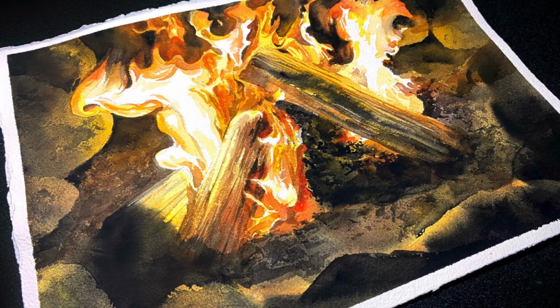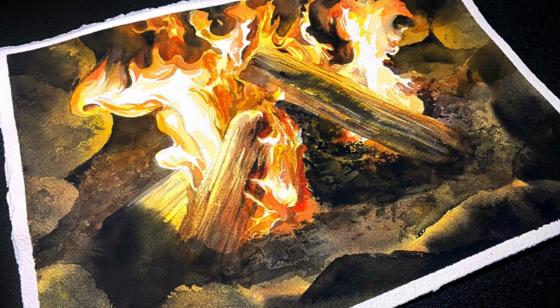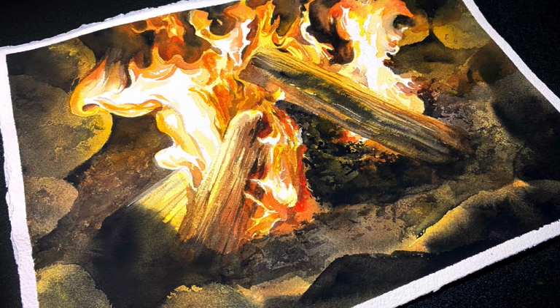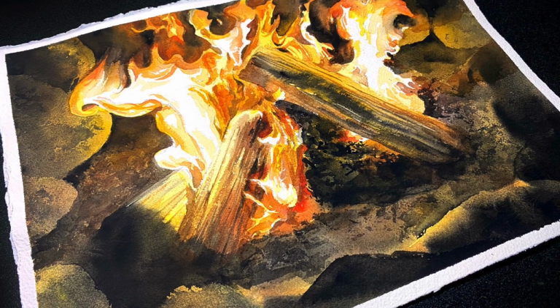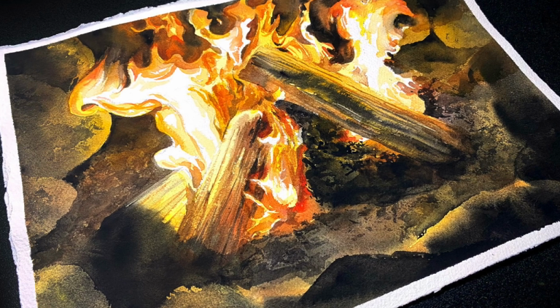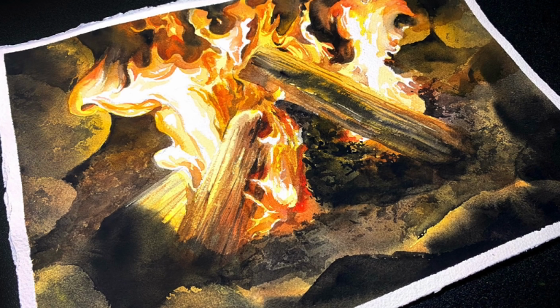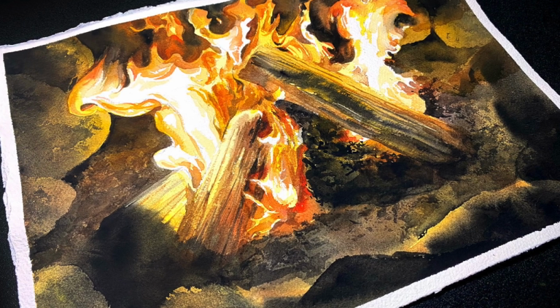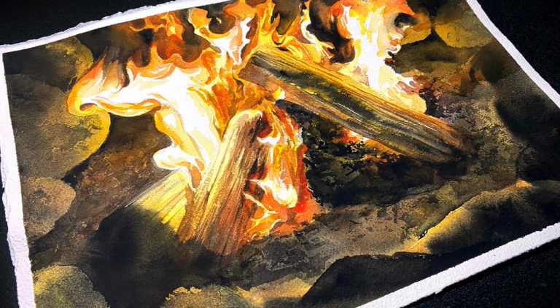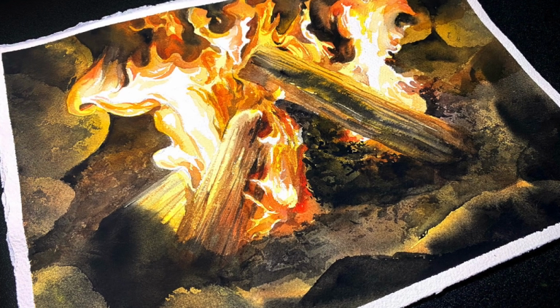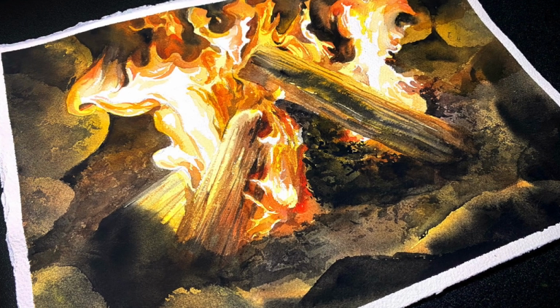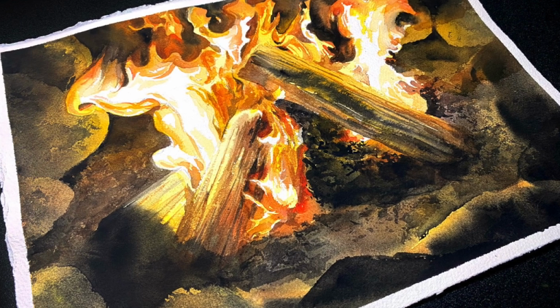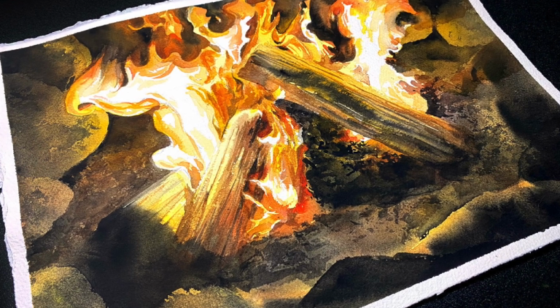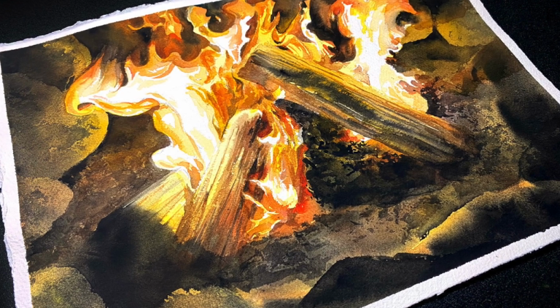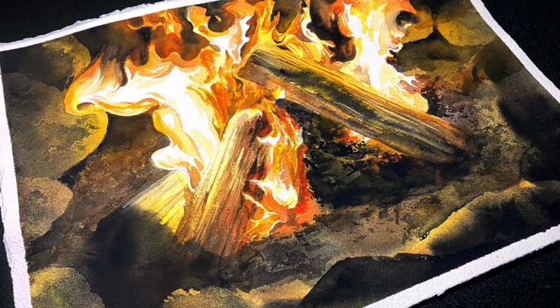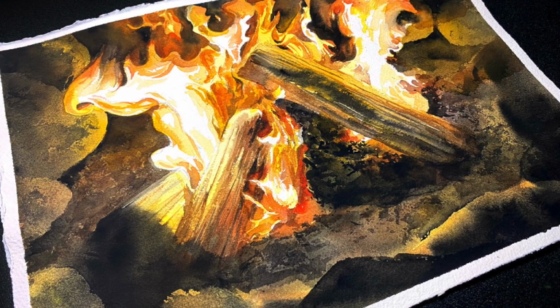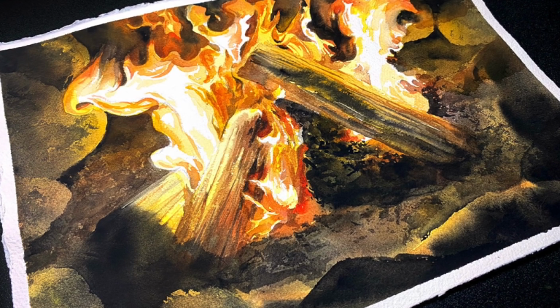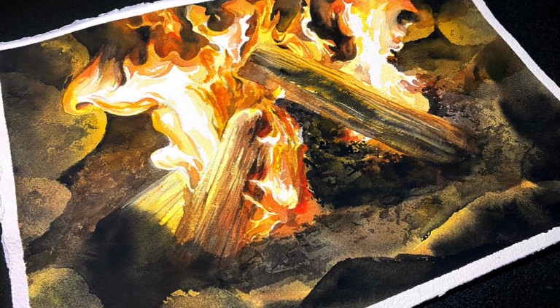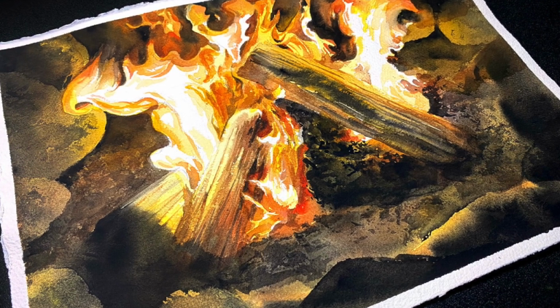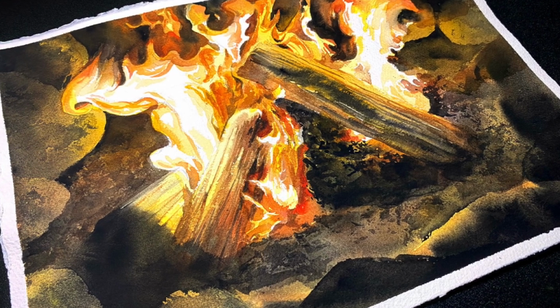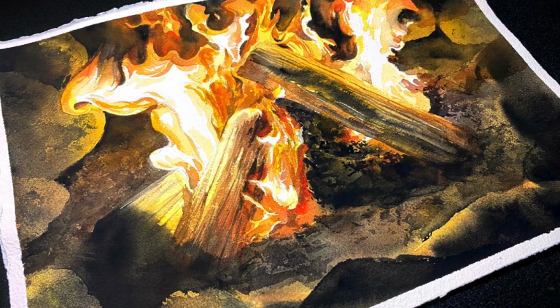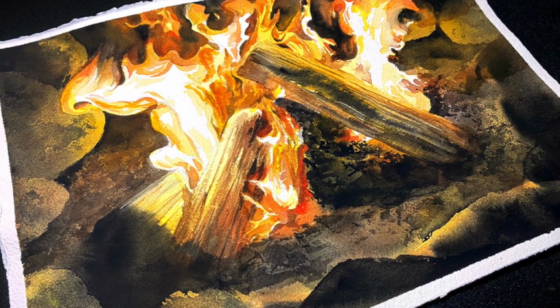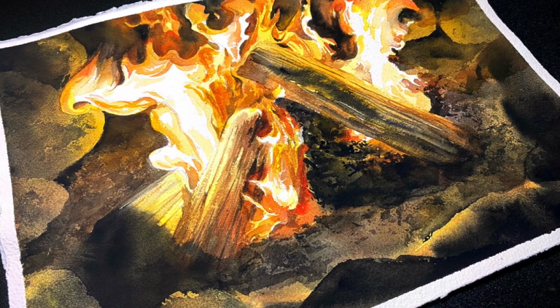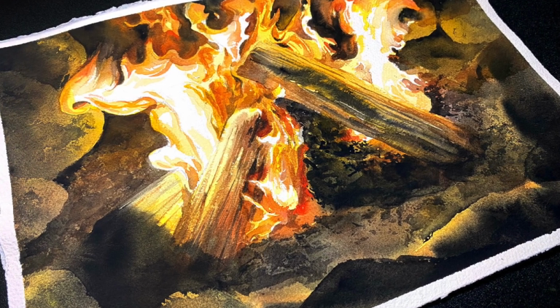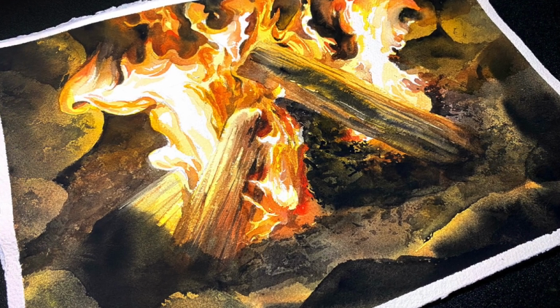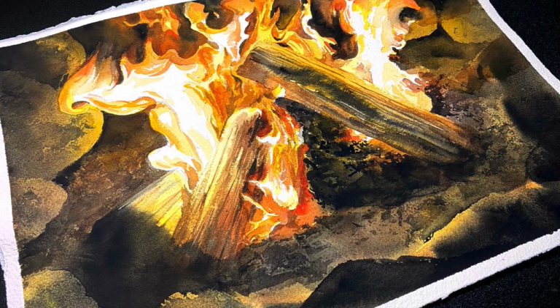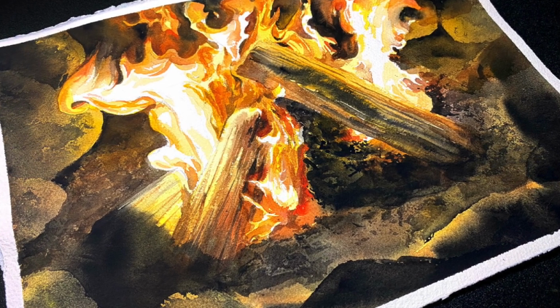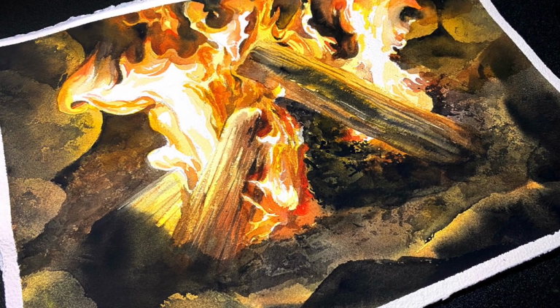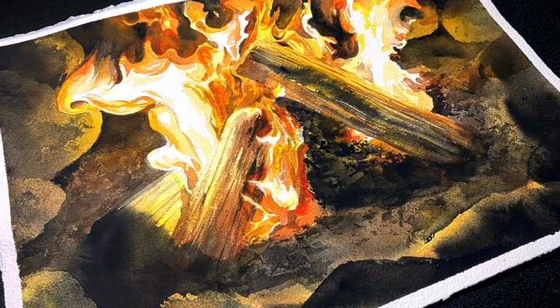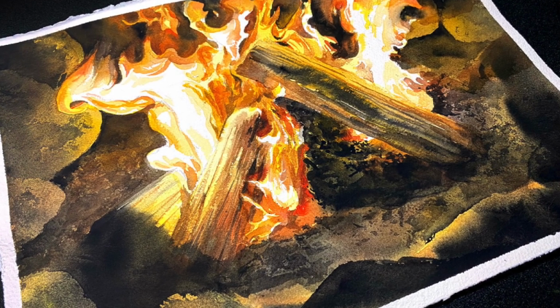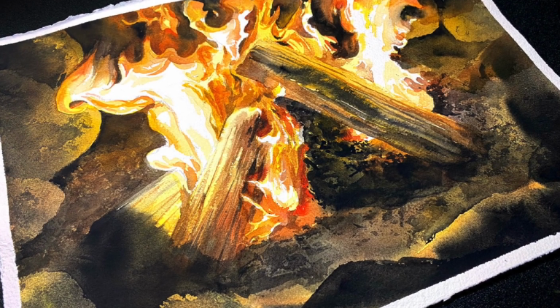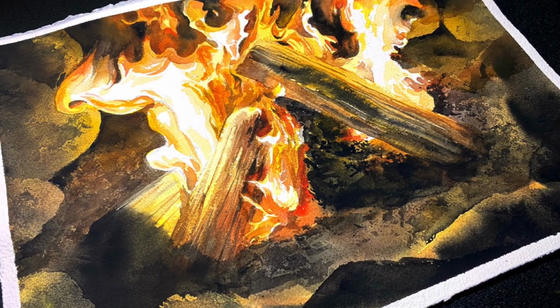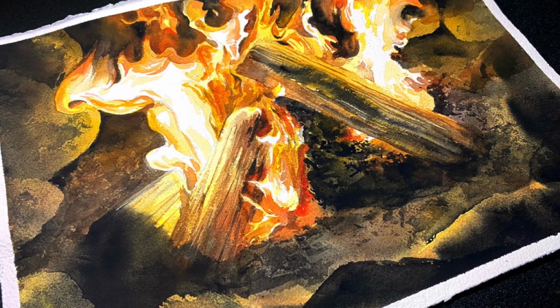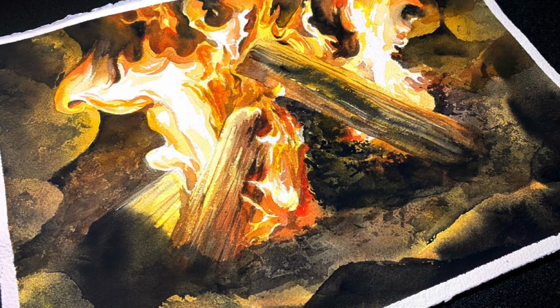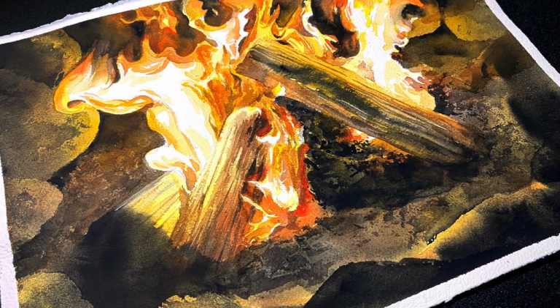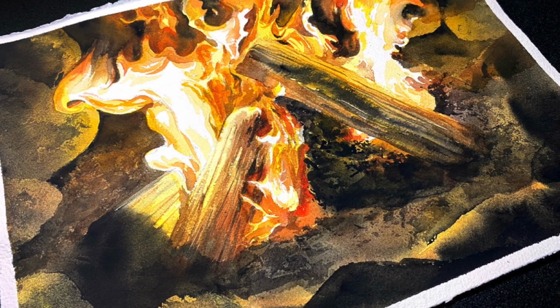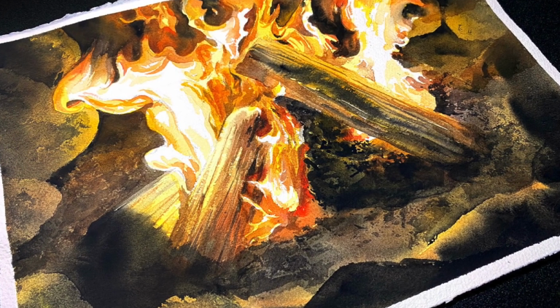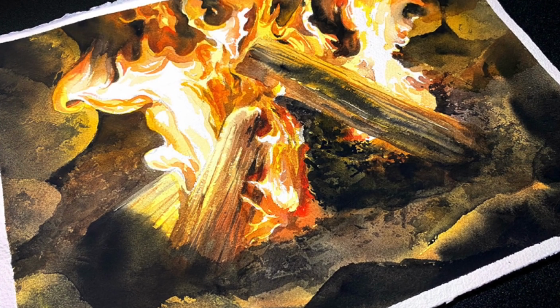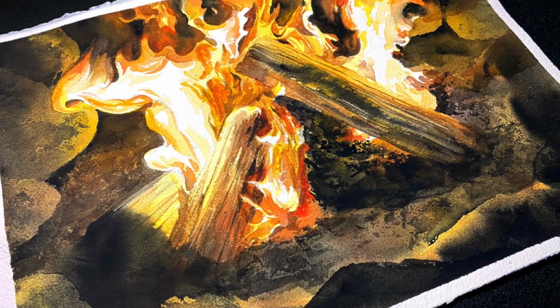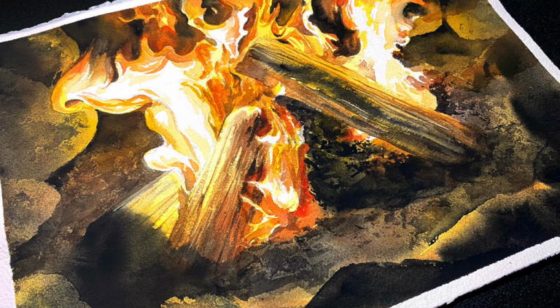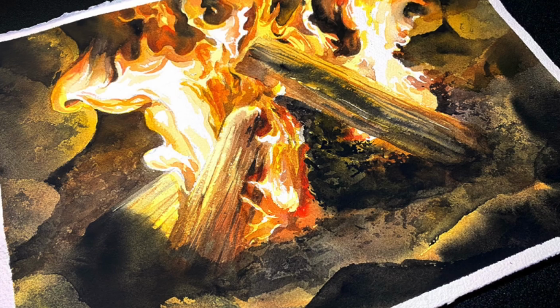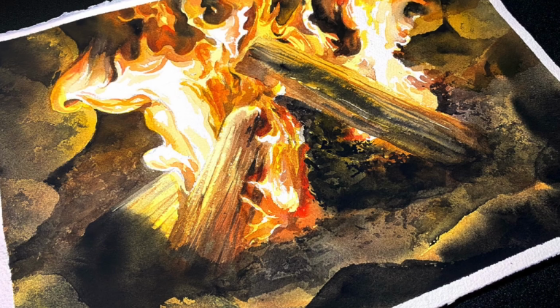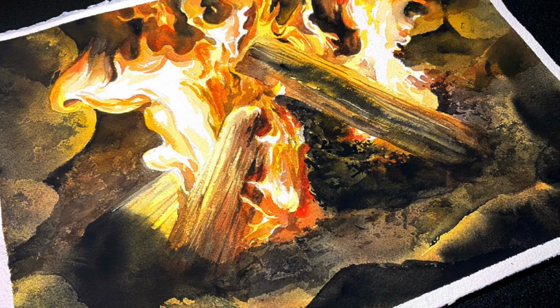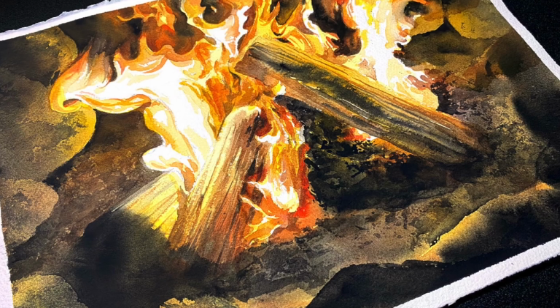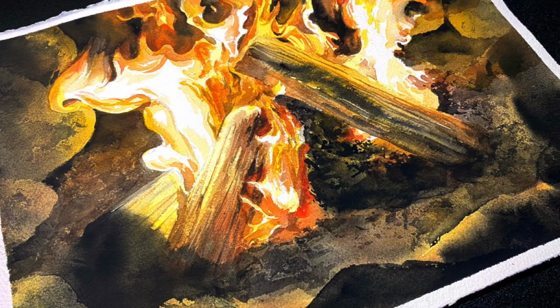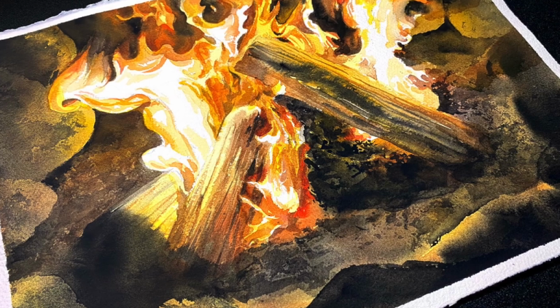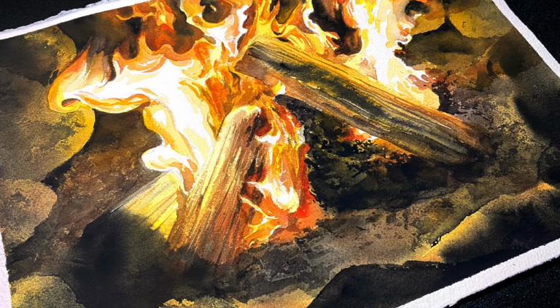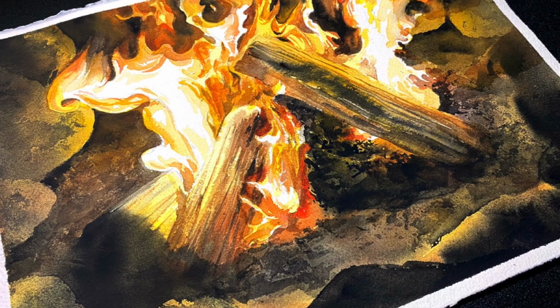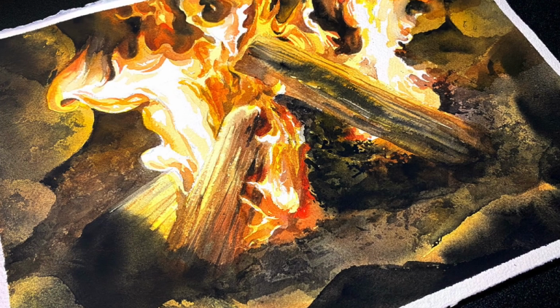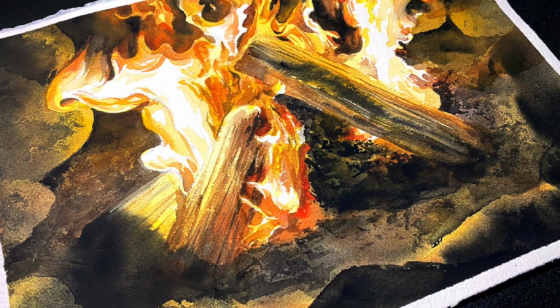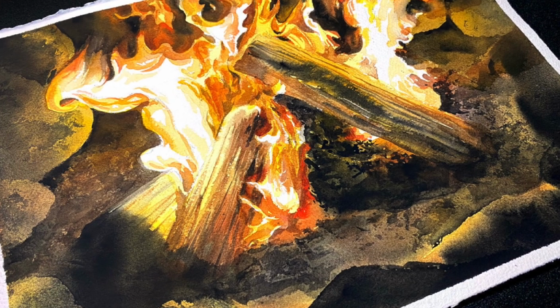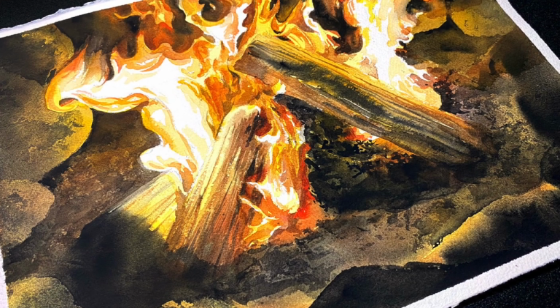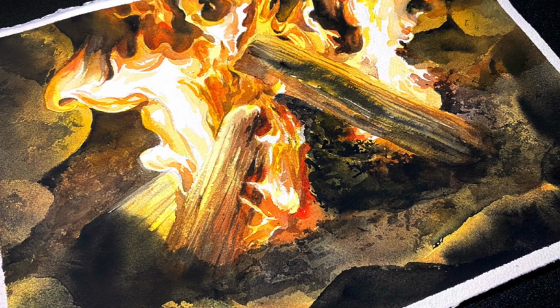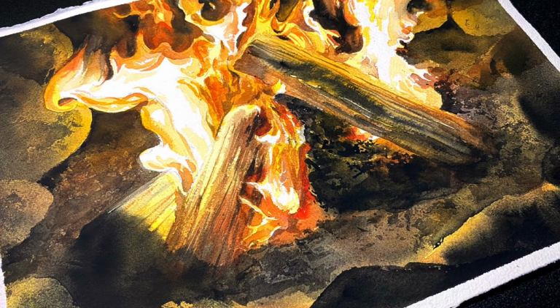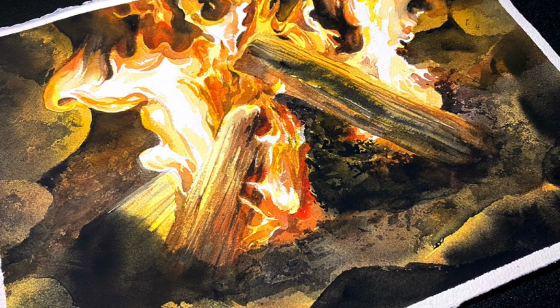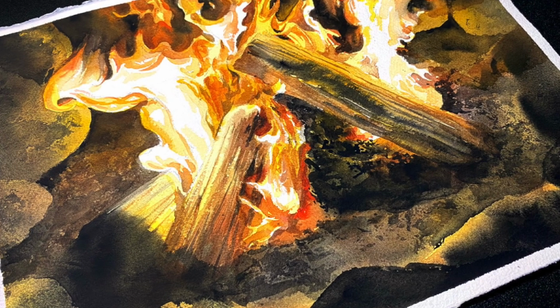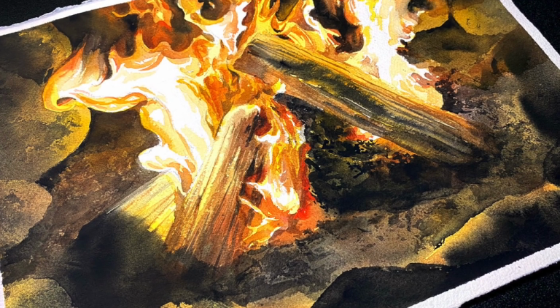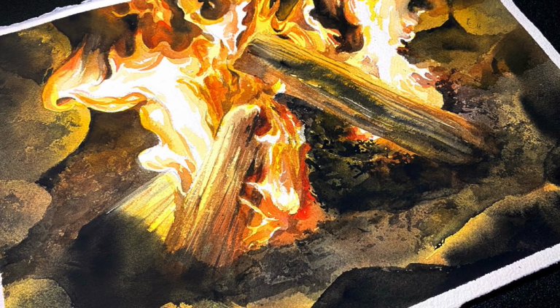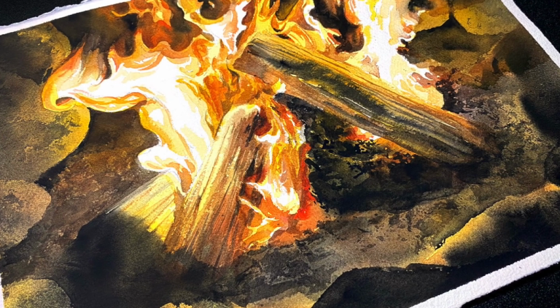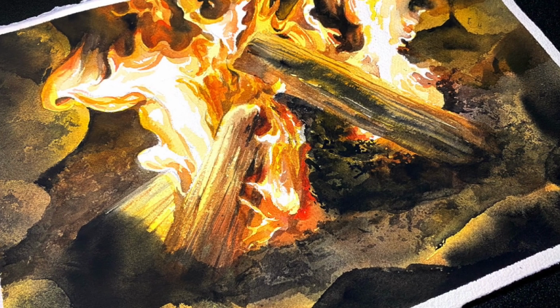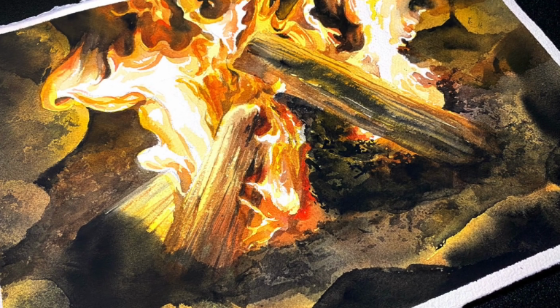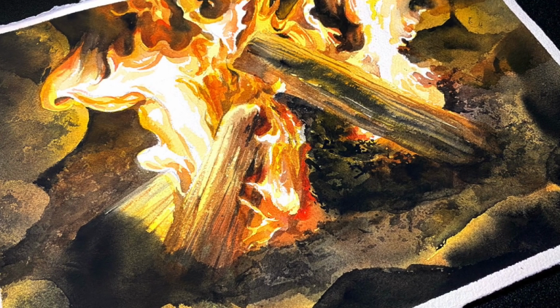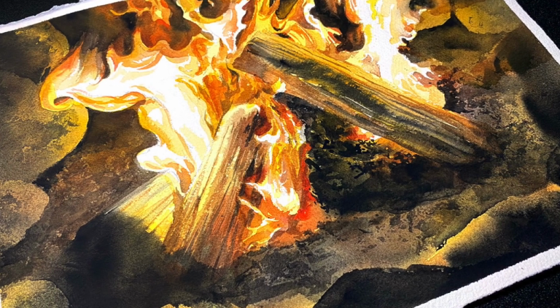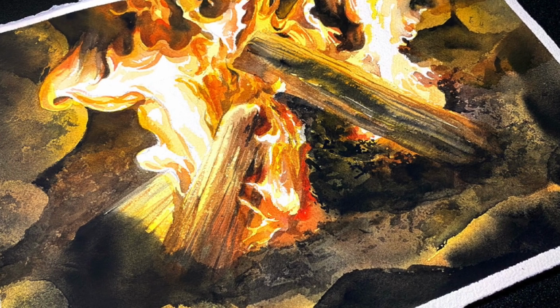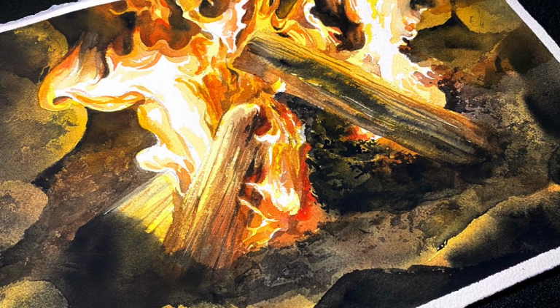Hello there, it's Sandy Almock, artist here on YouTube, and I'm going to be watercoloring a campfire for you today.